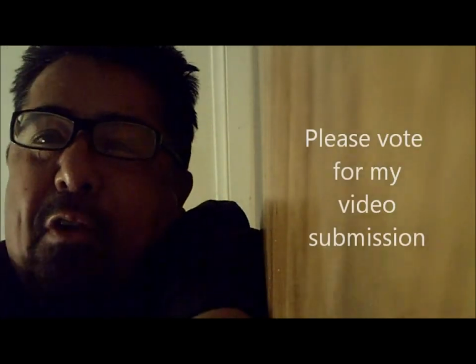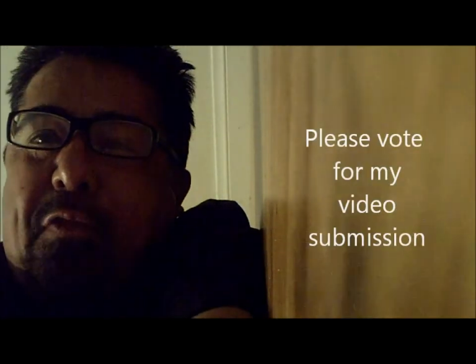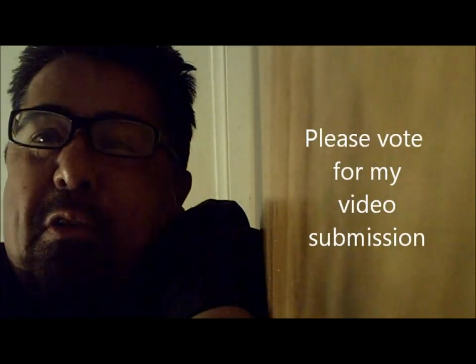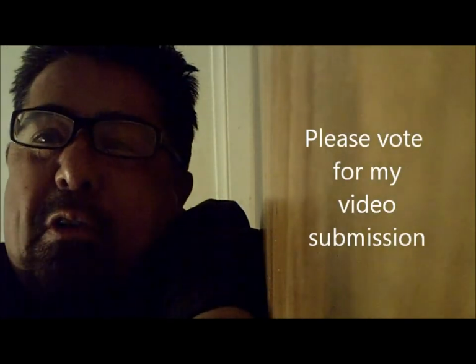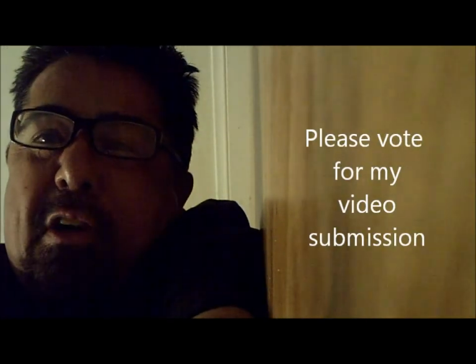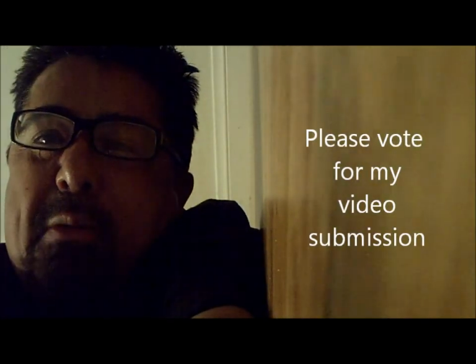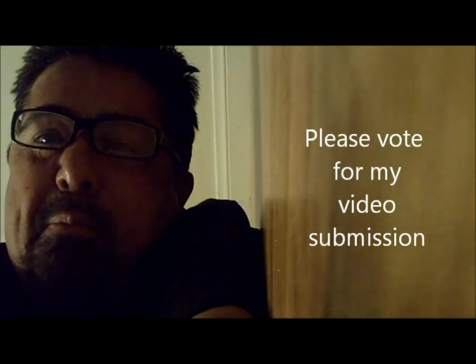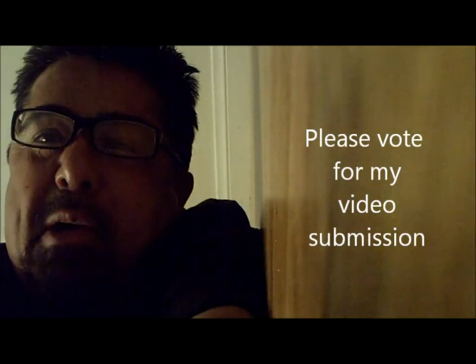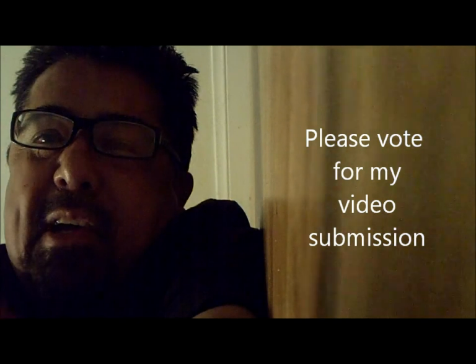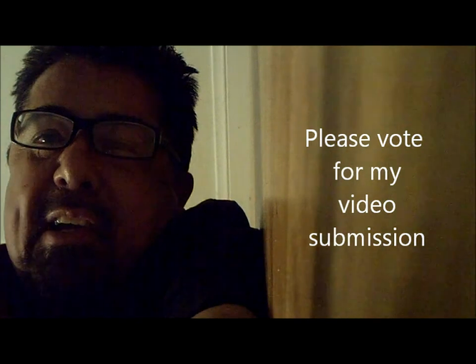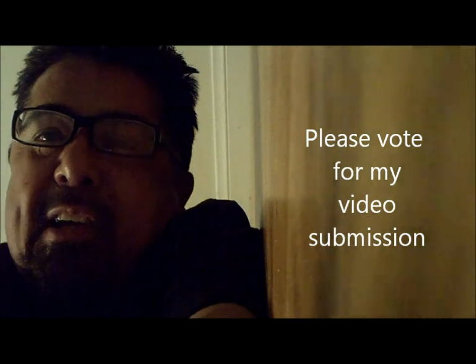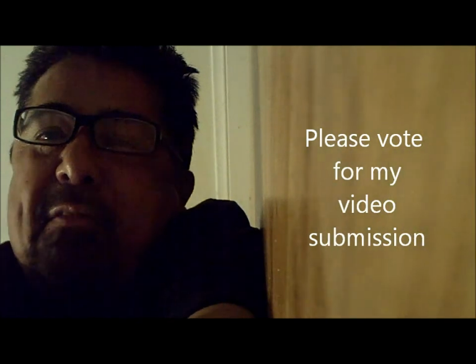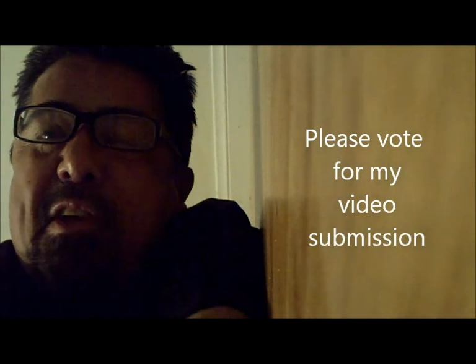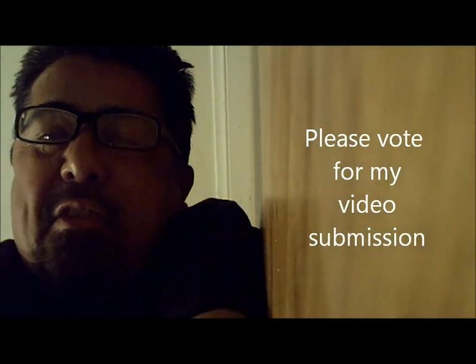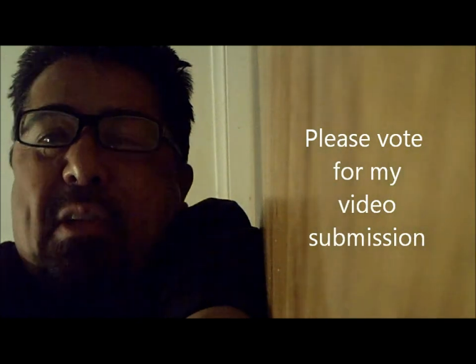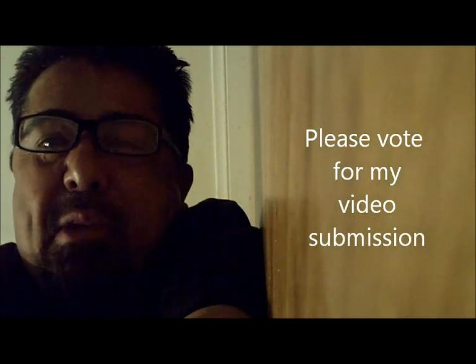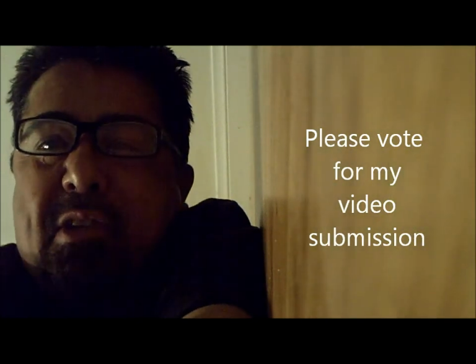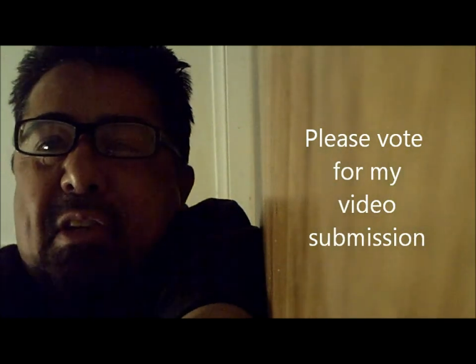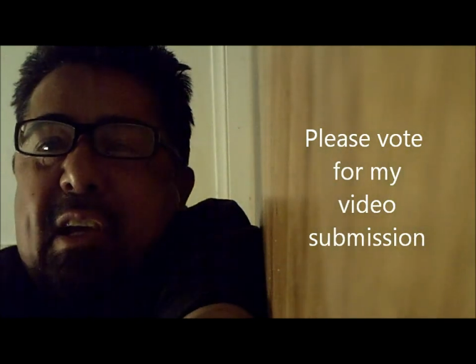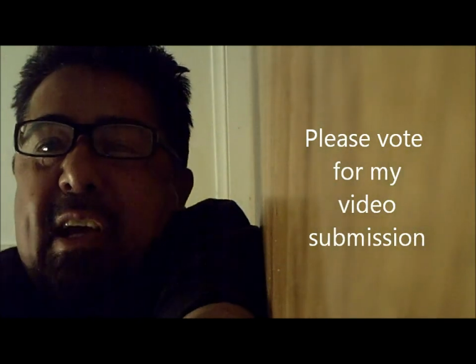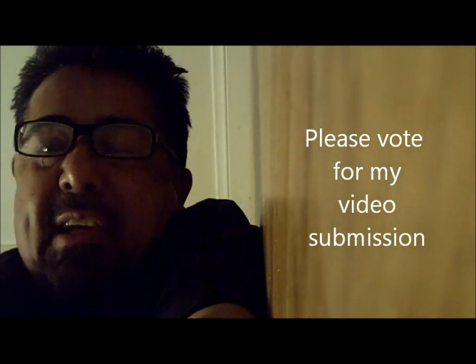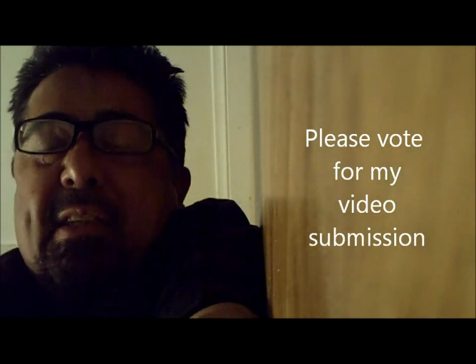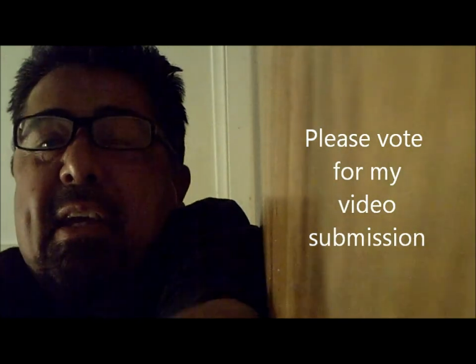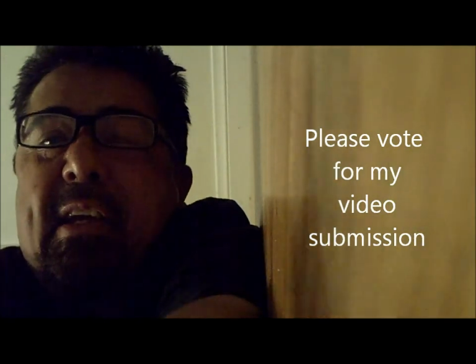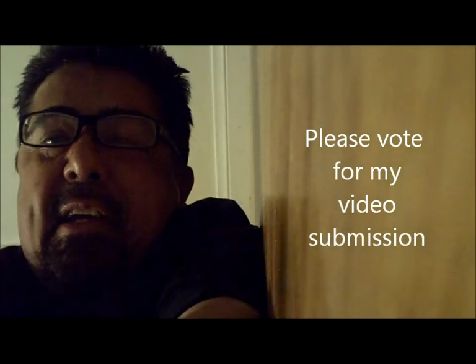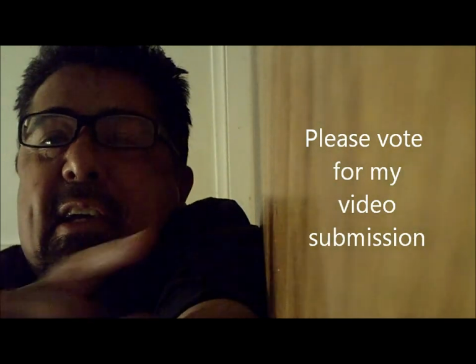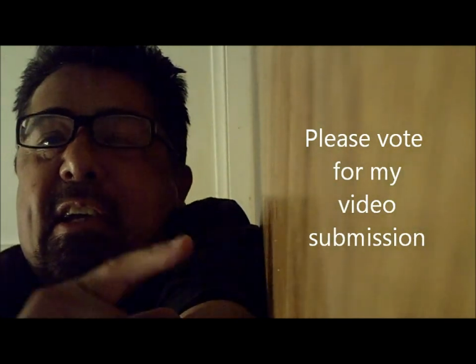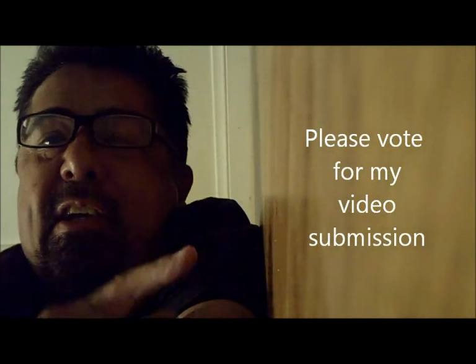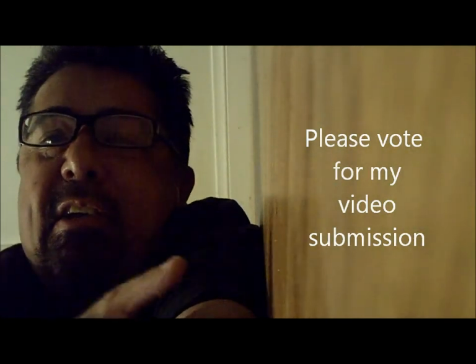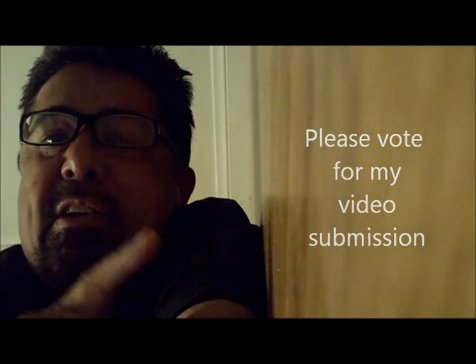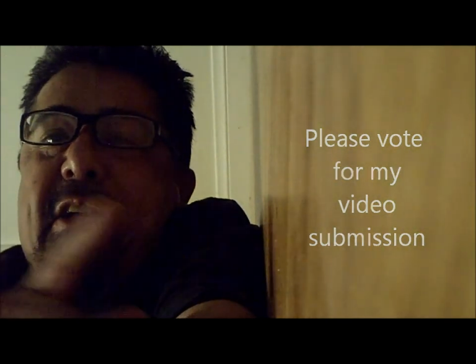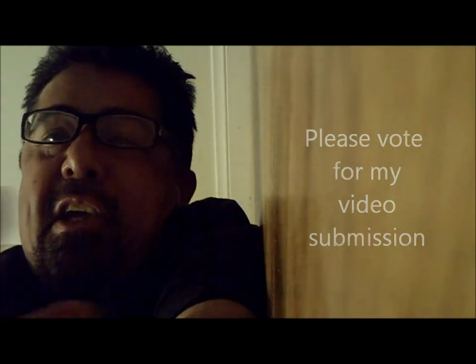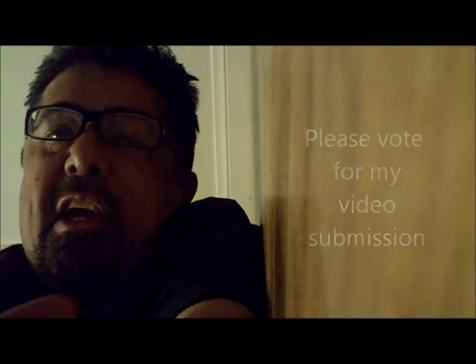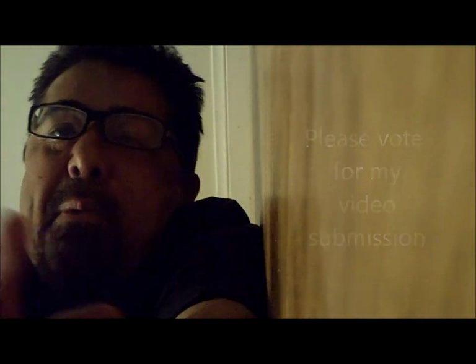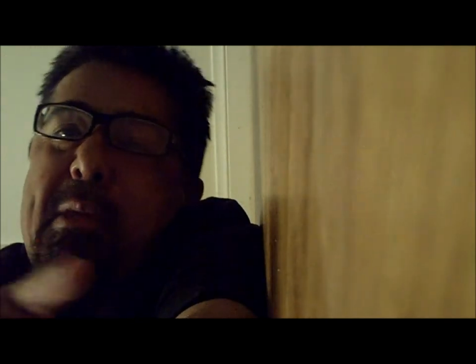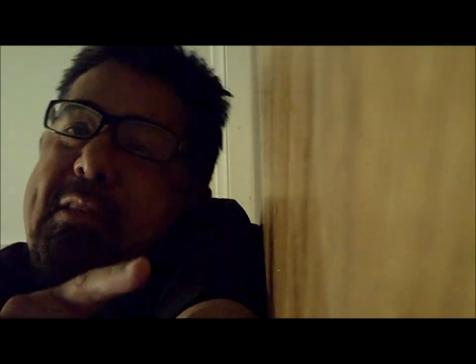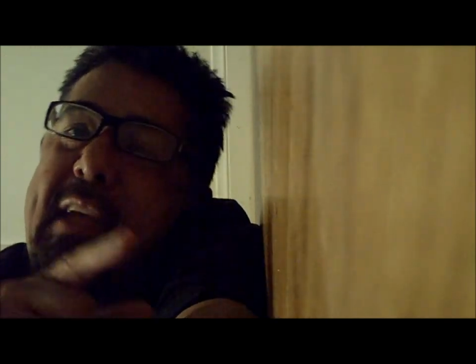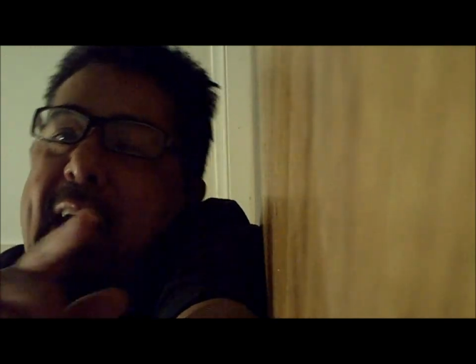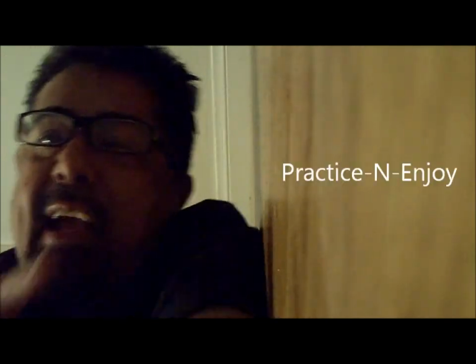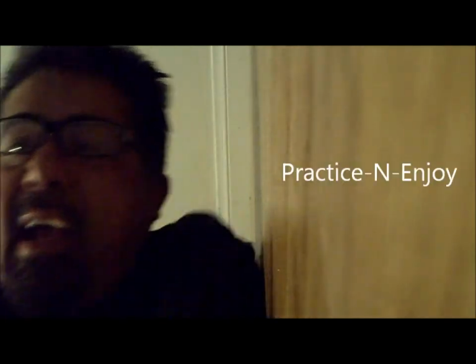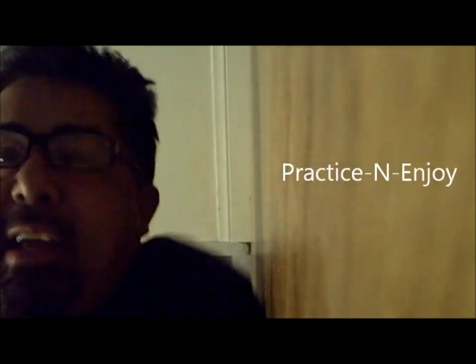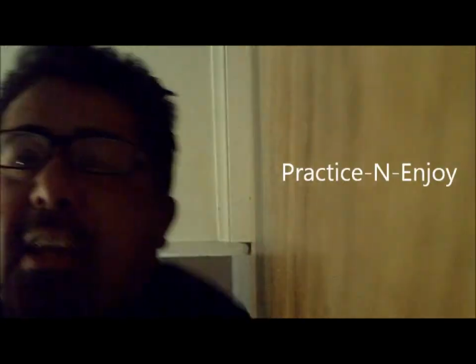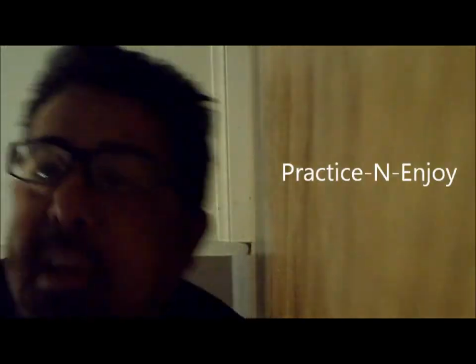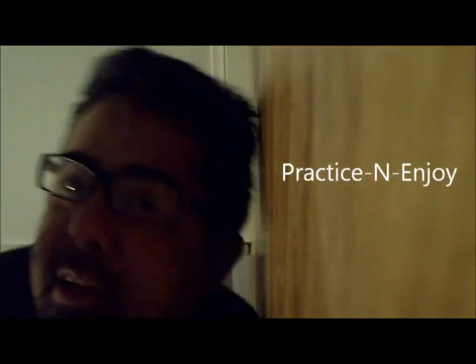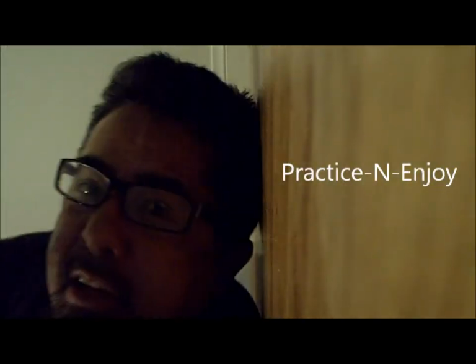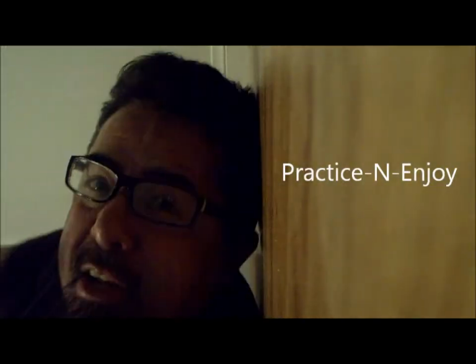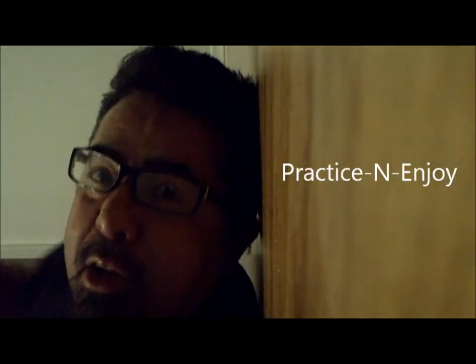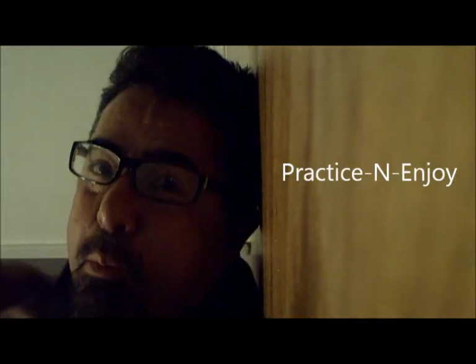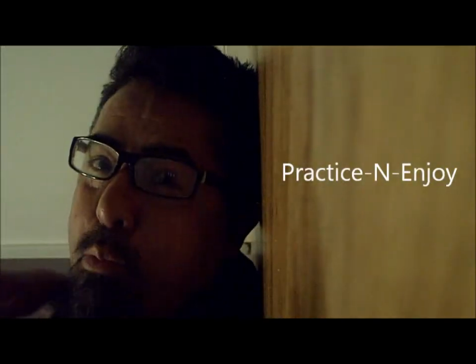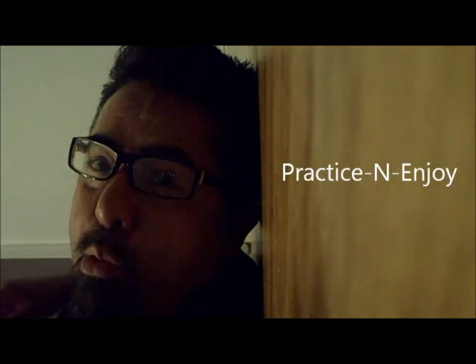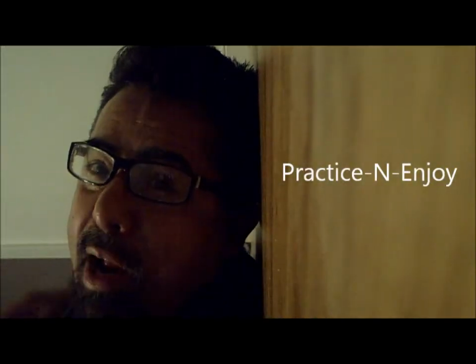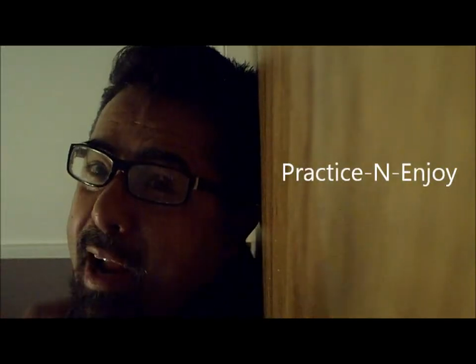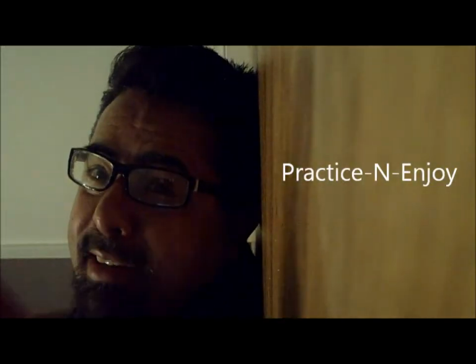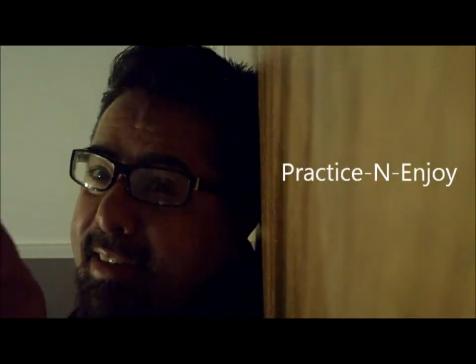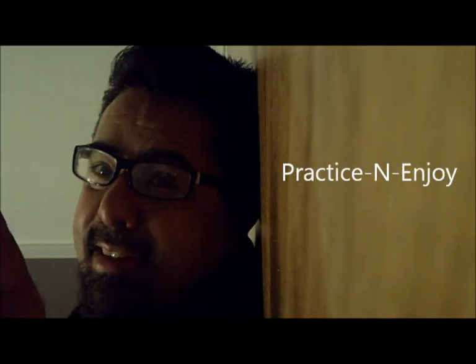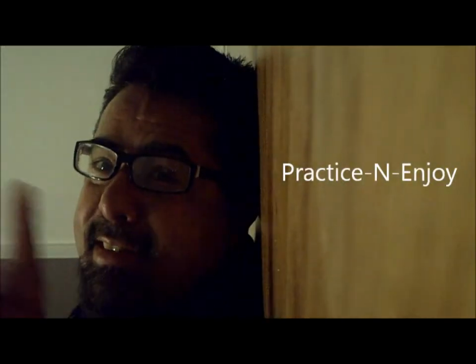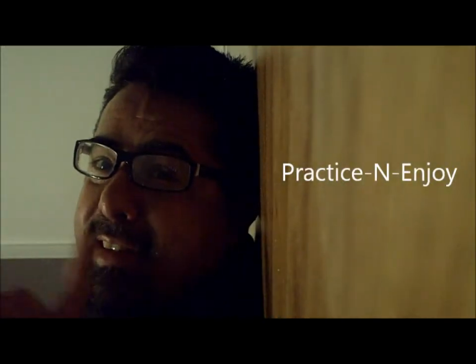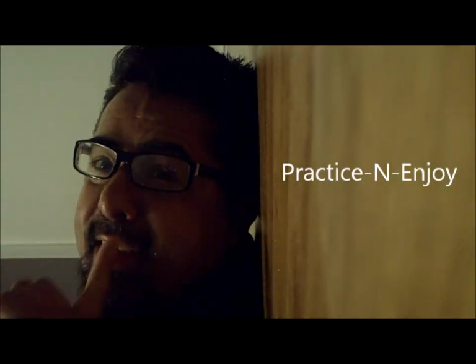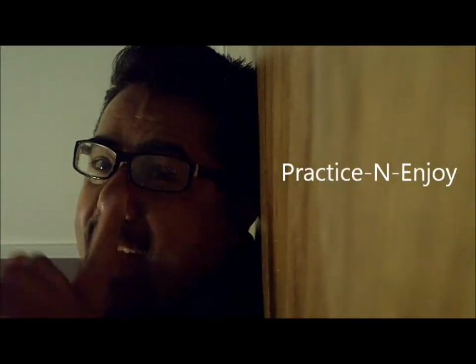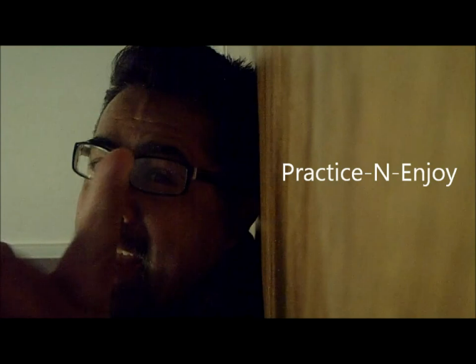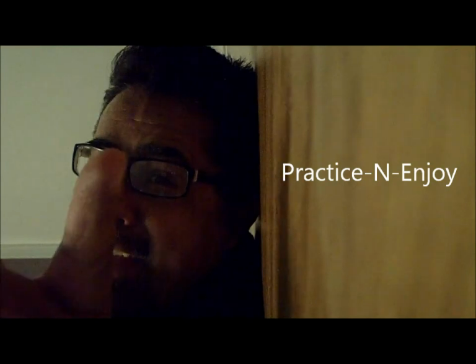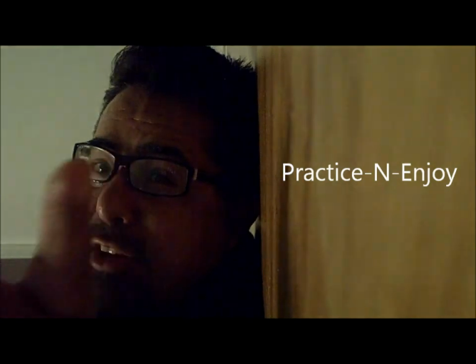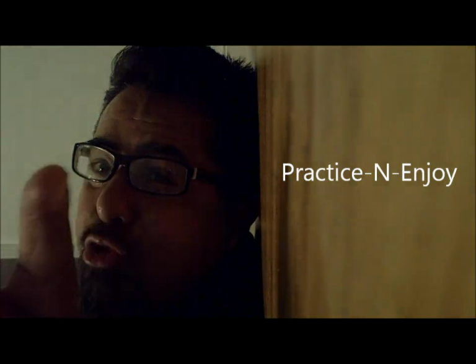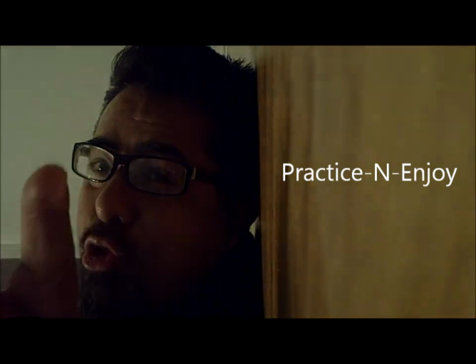Vote for my video submission, guys. God bless, and practice and enjoy.